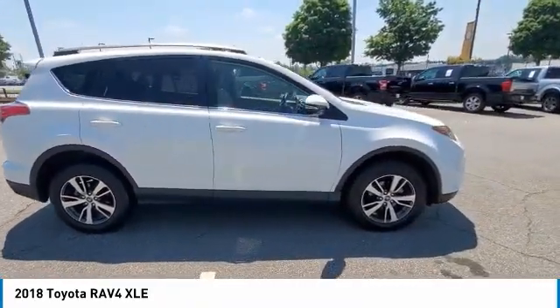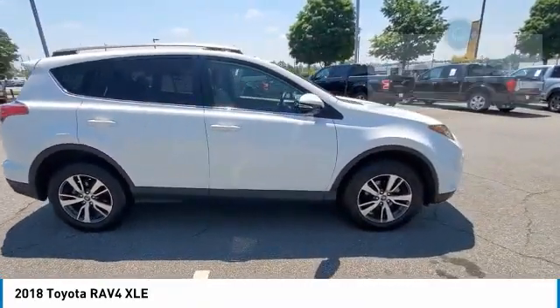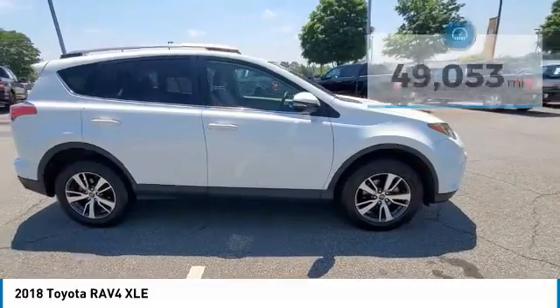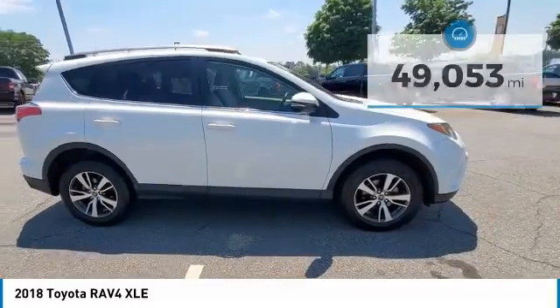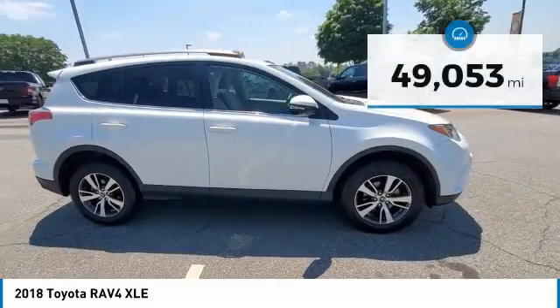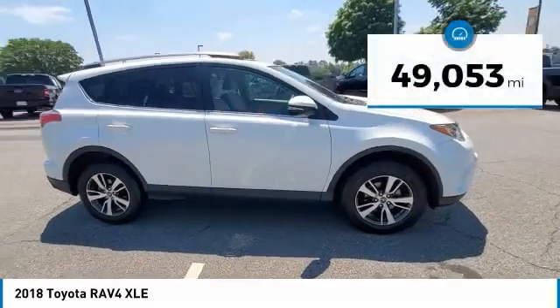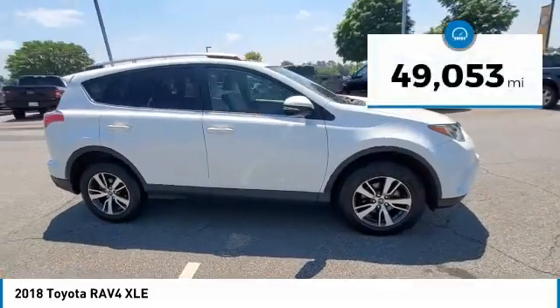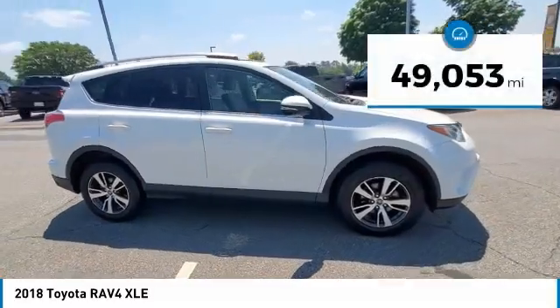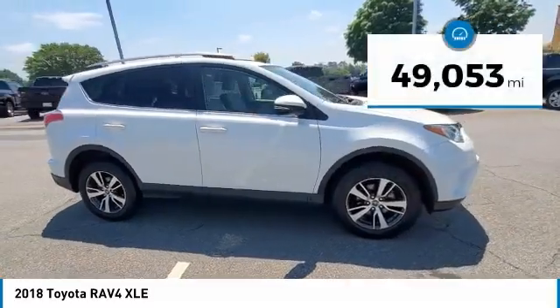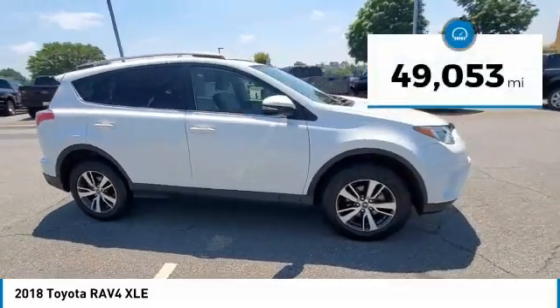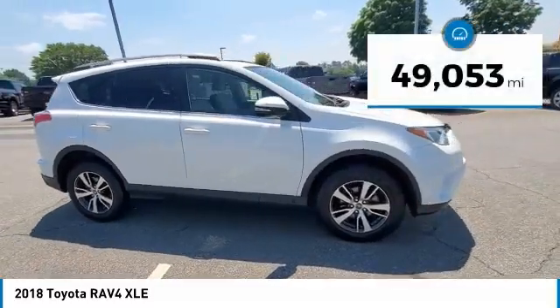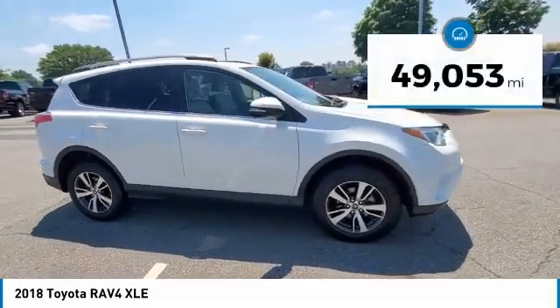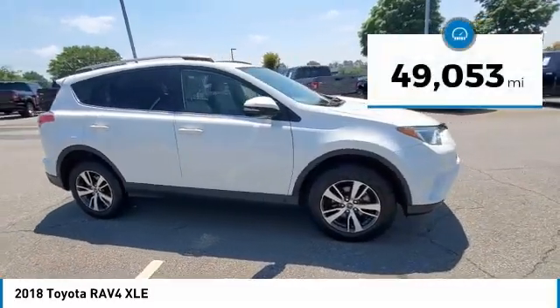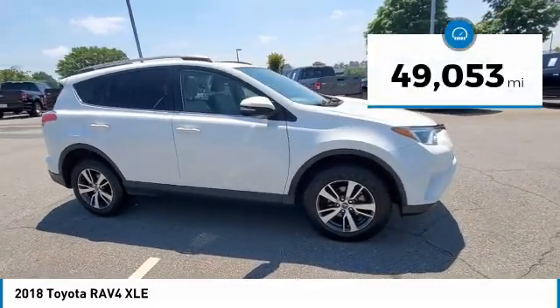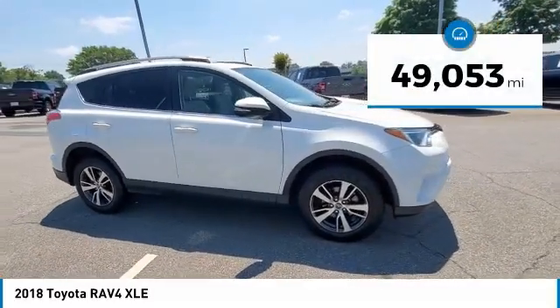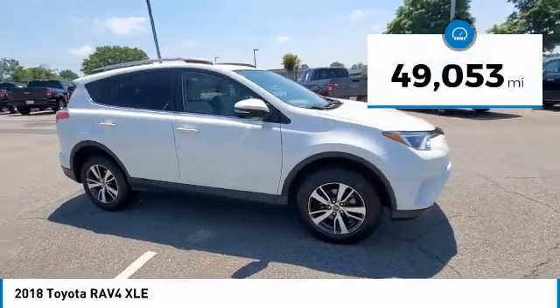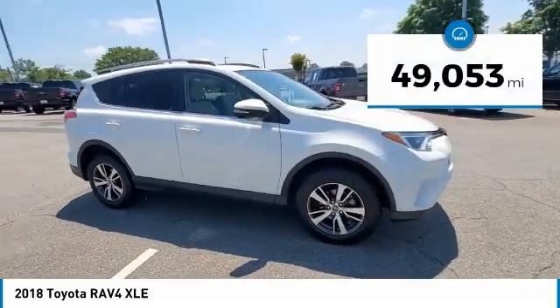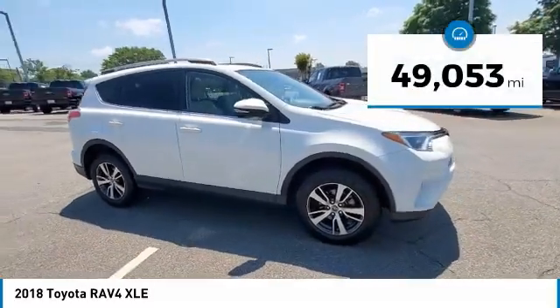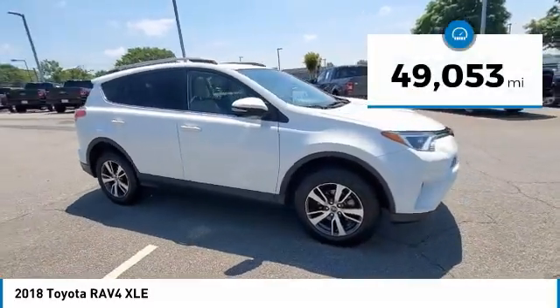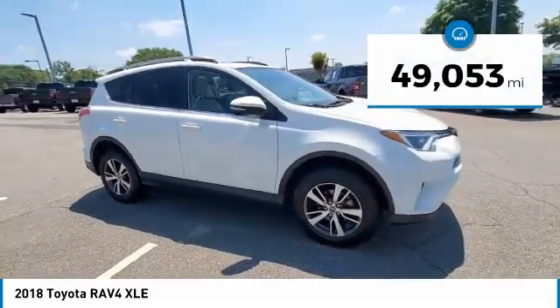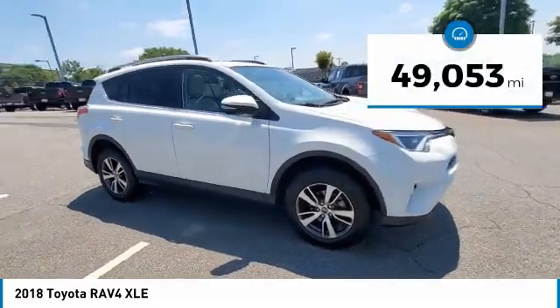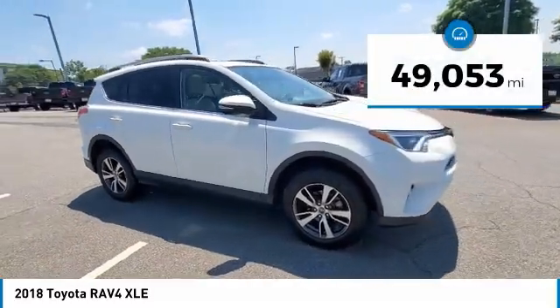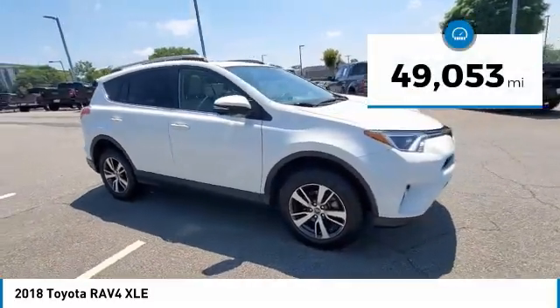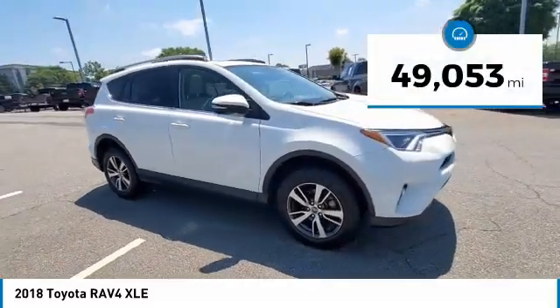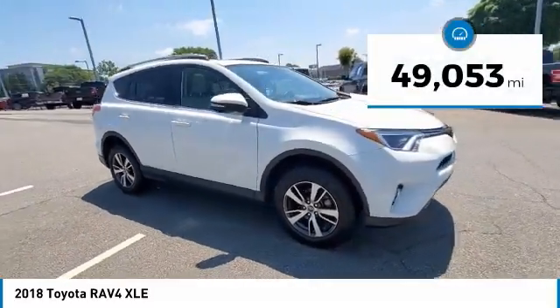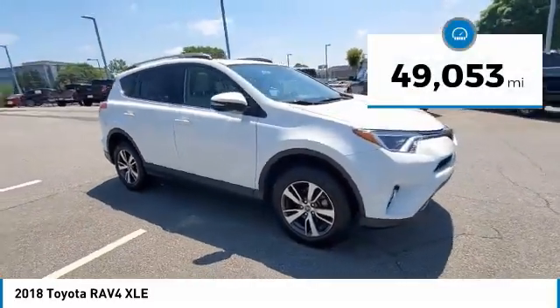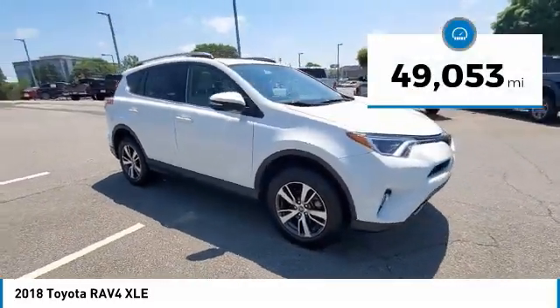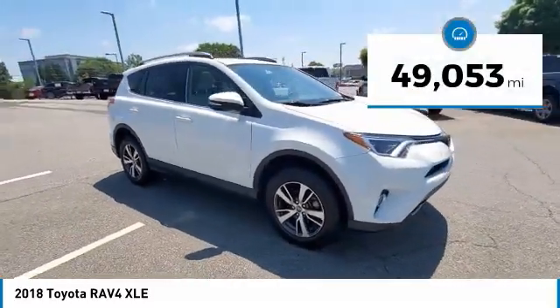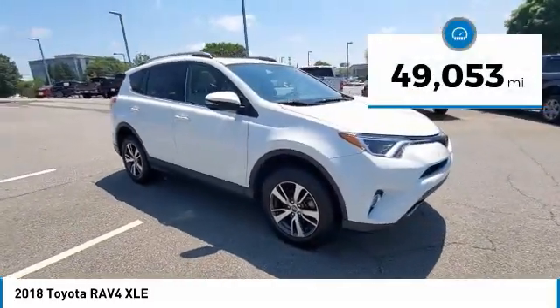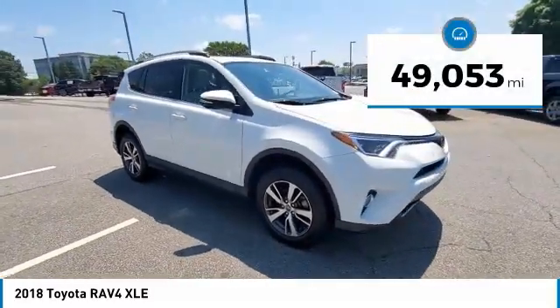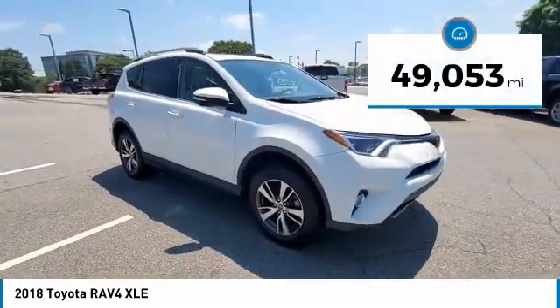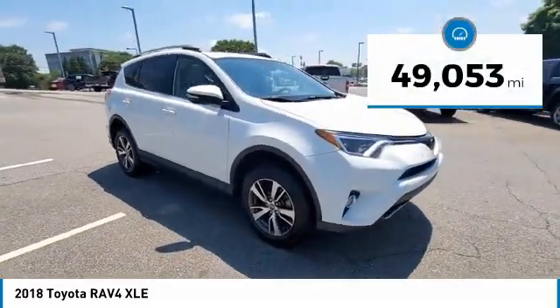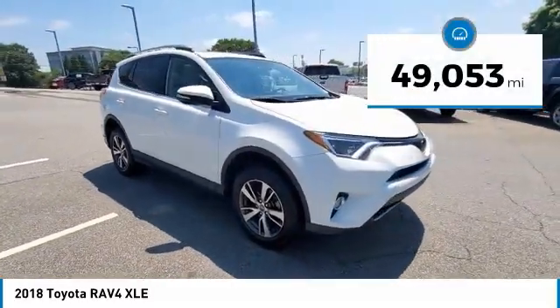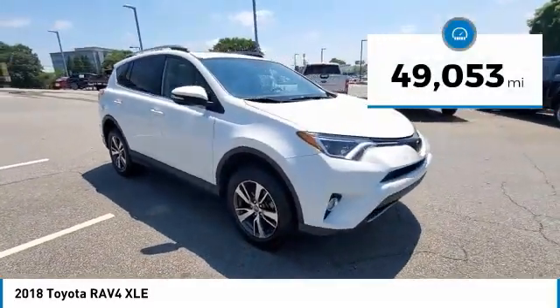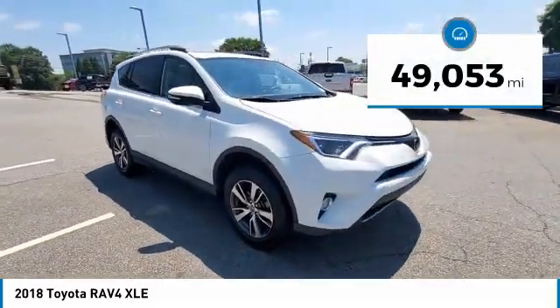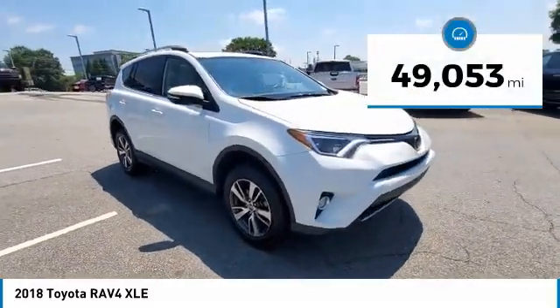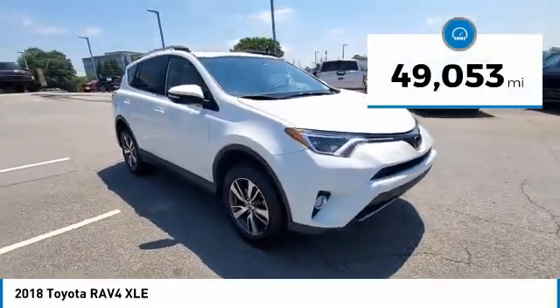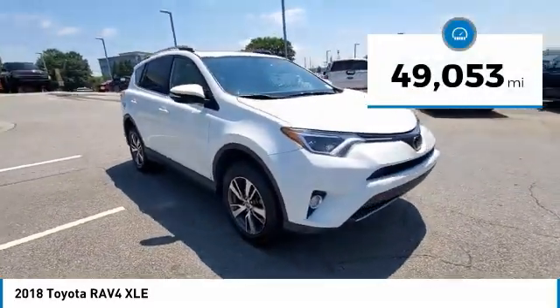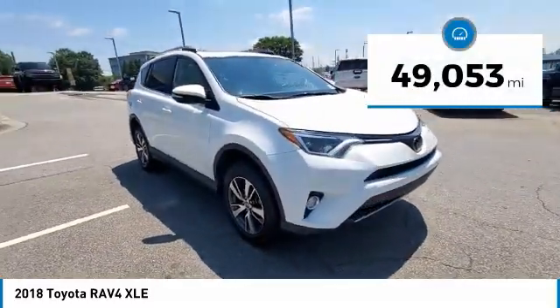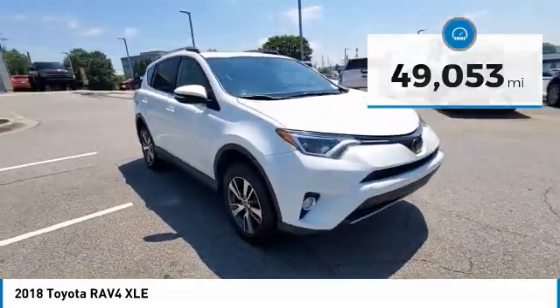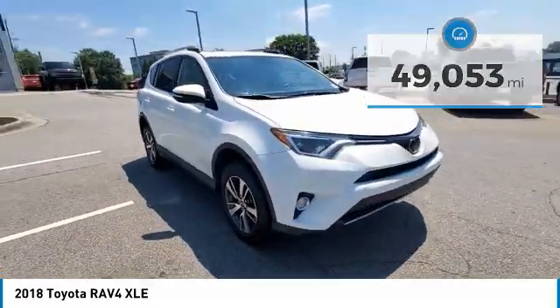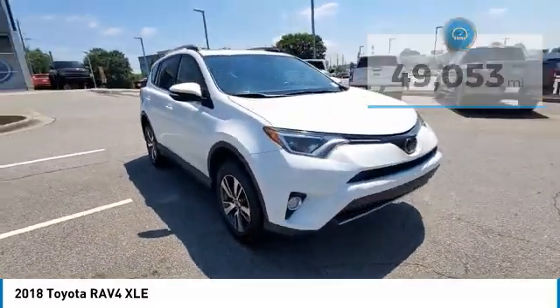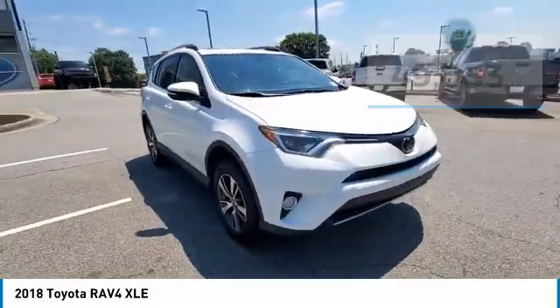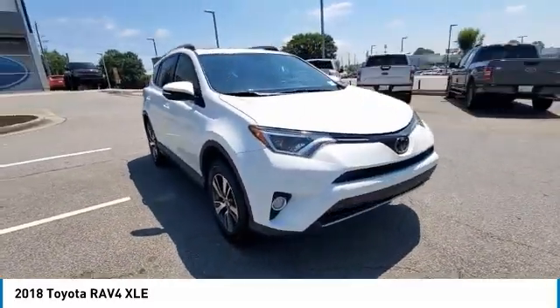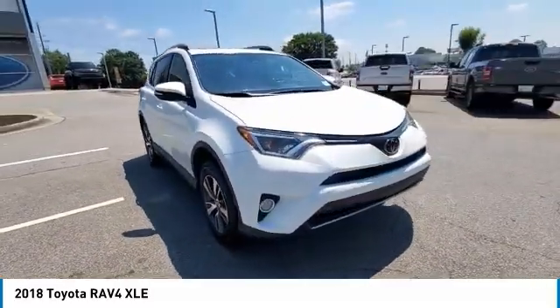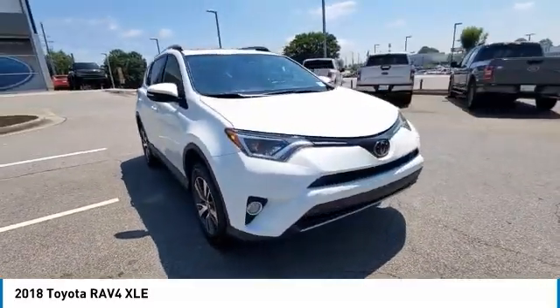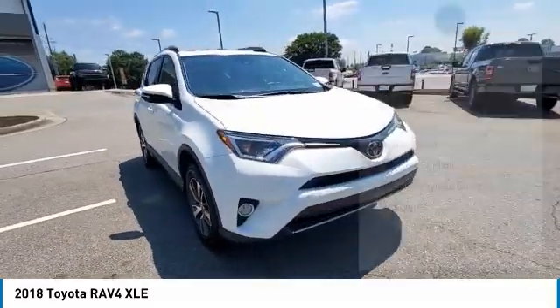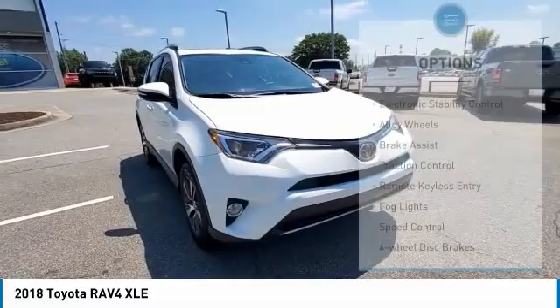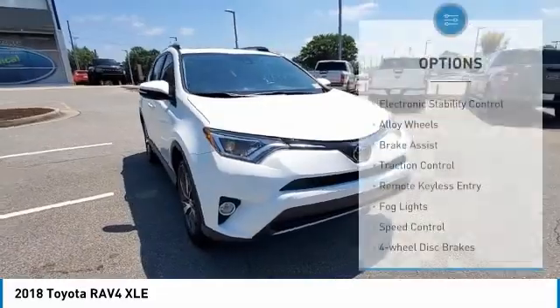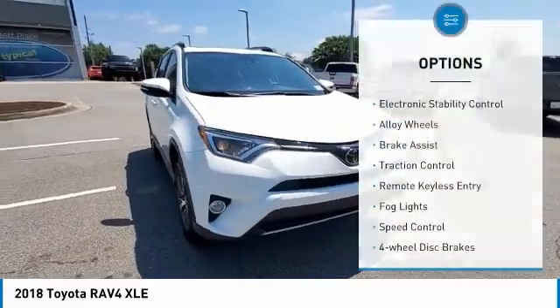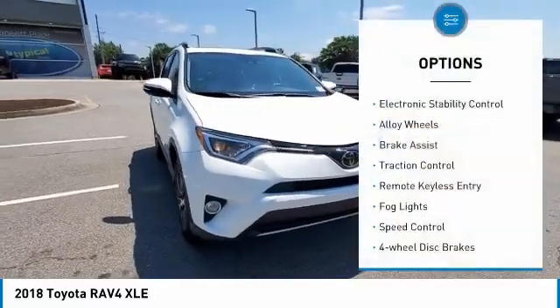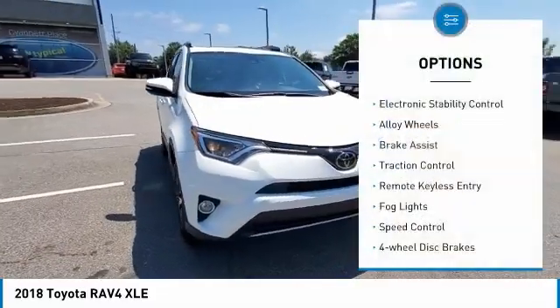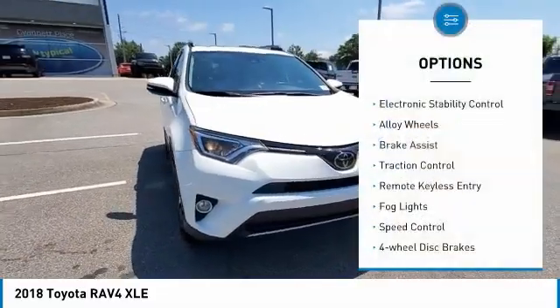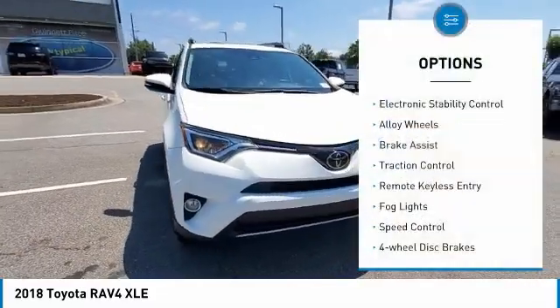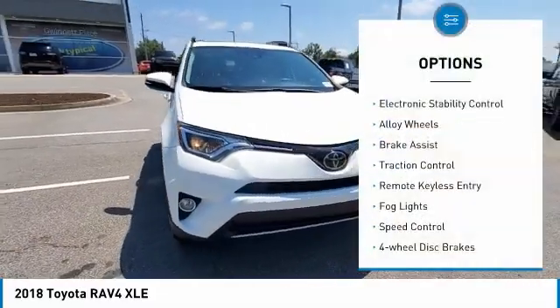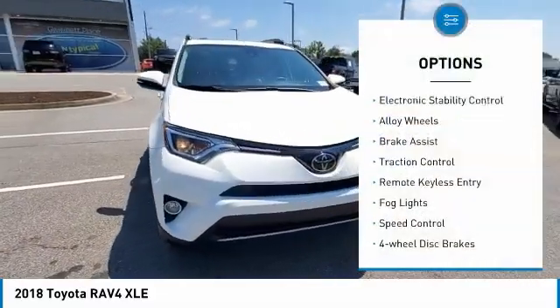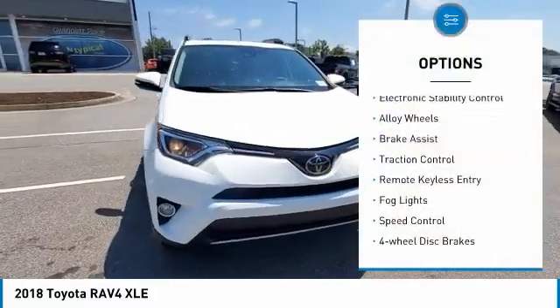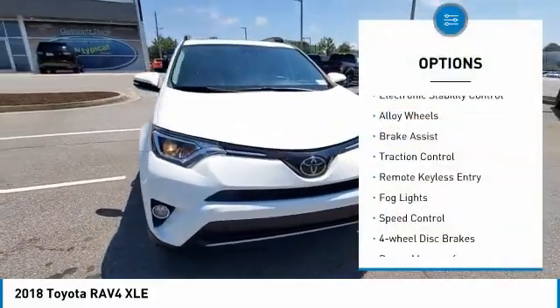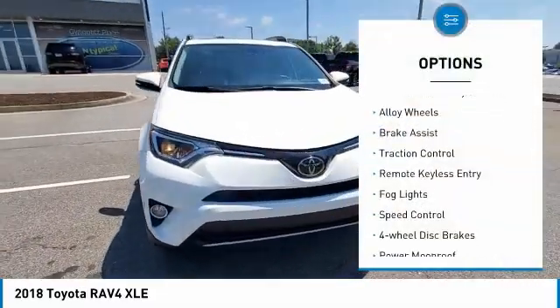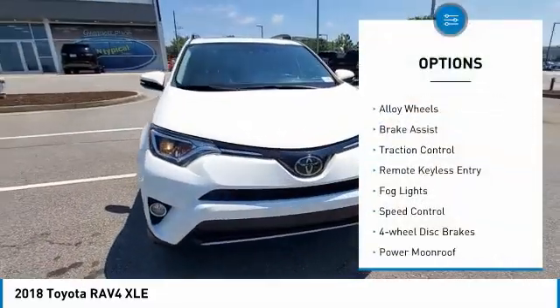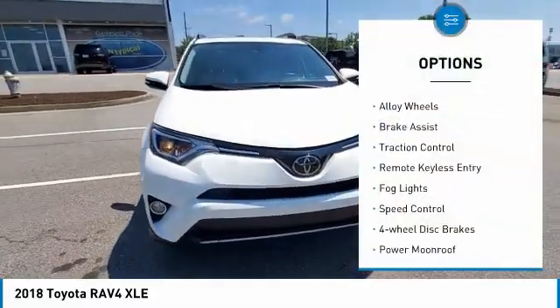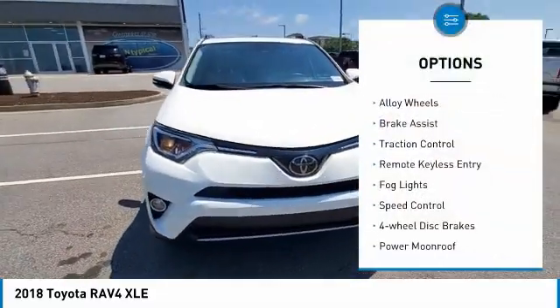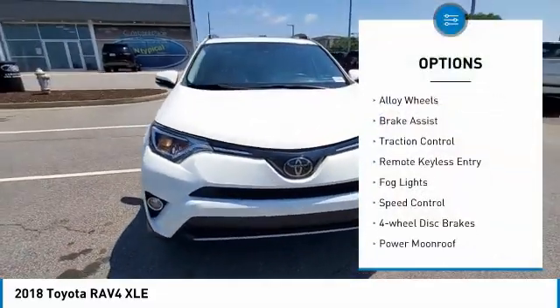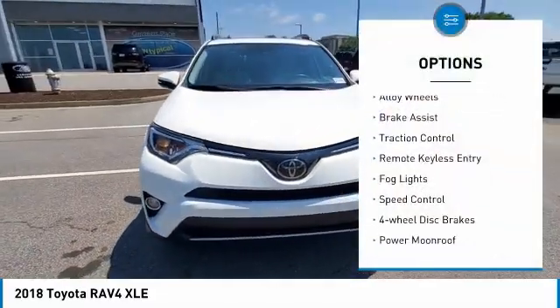This vehicle has less than 50,000 miles. Here are some of this vehicle's great options: Electronic stability control.